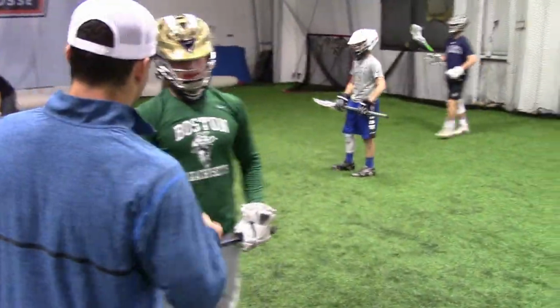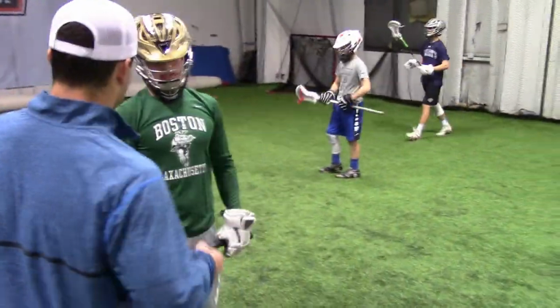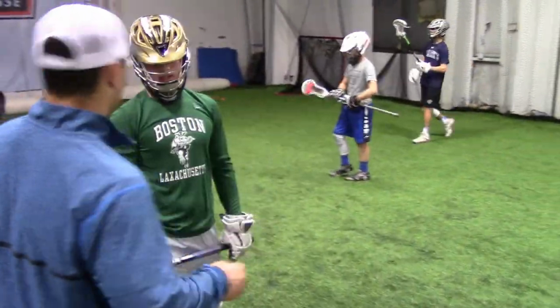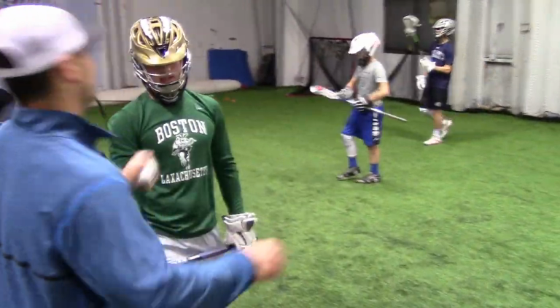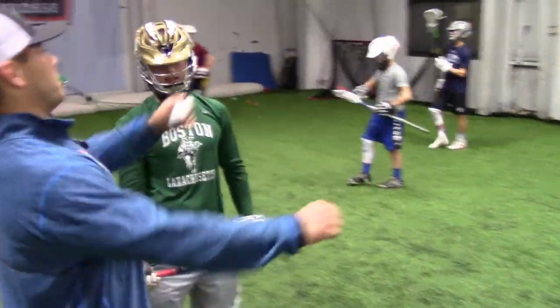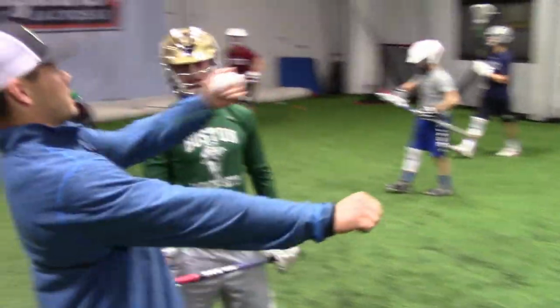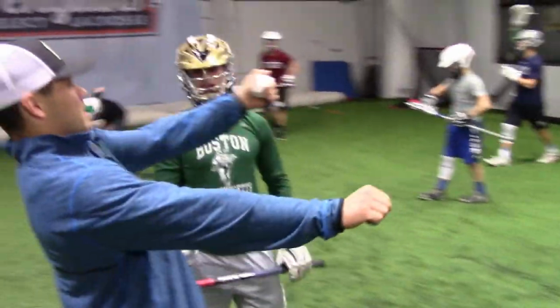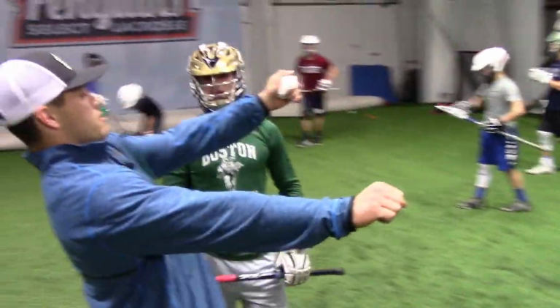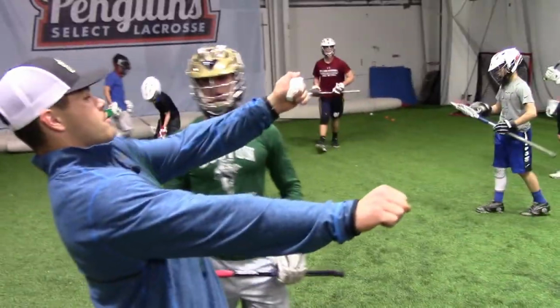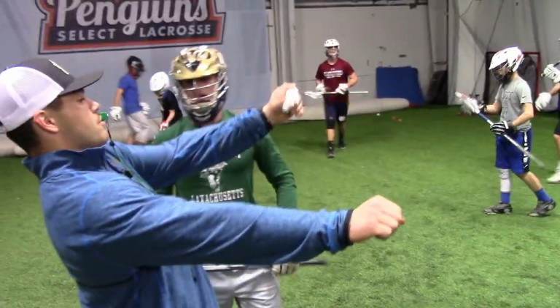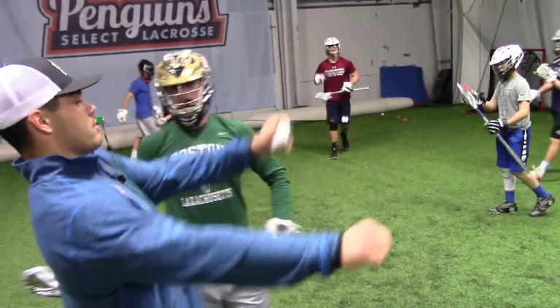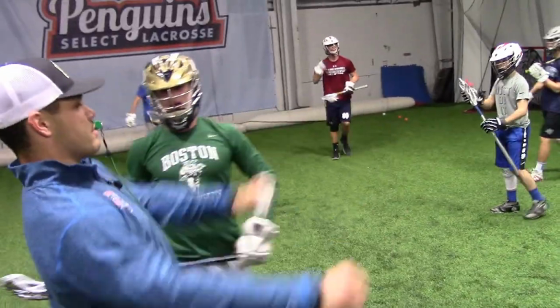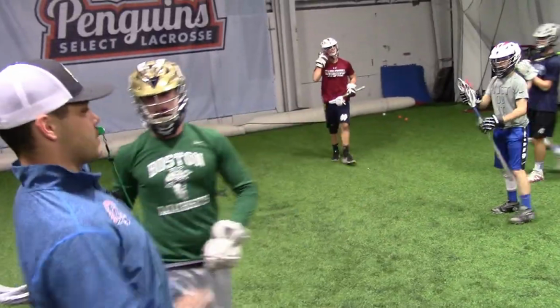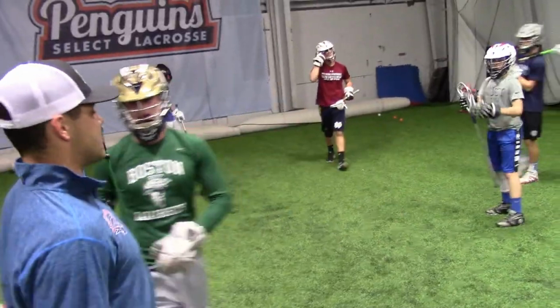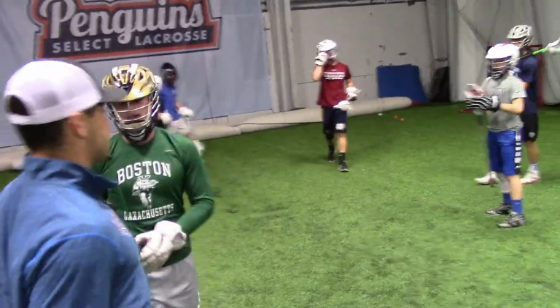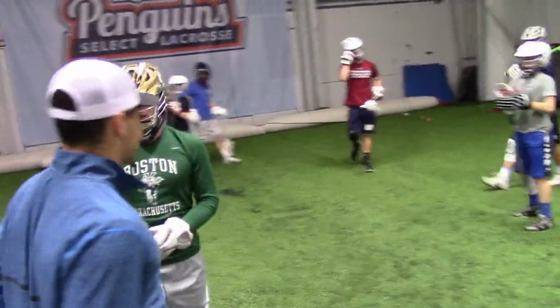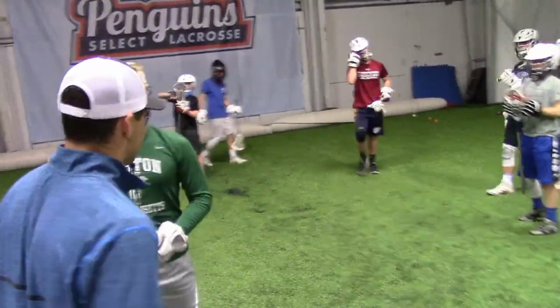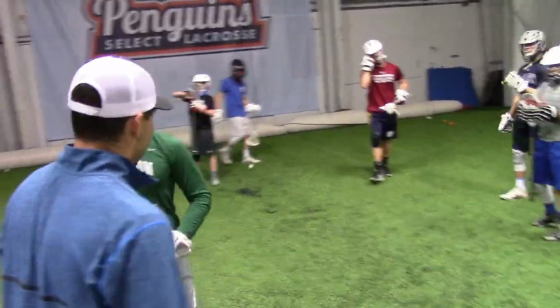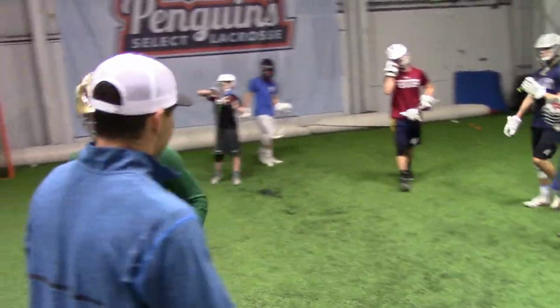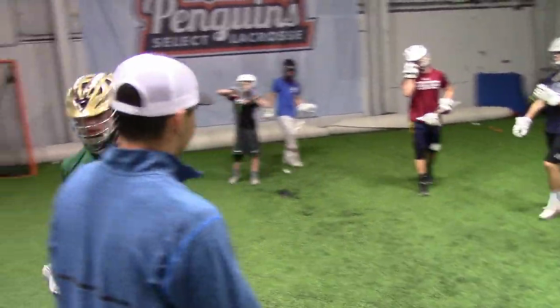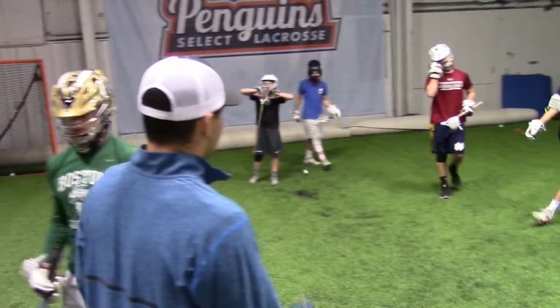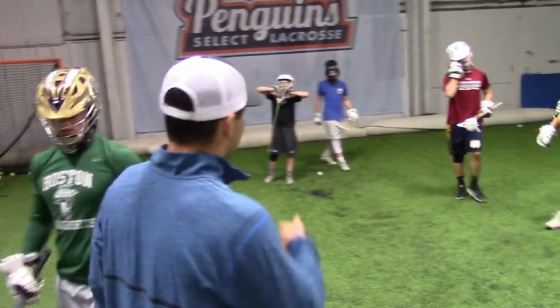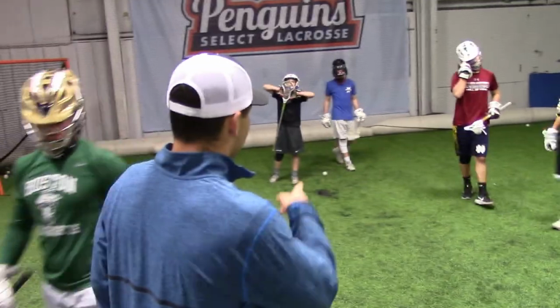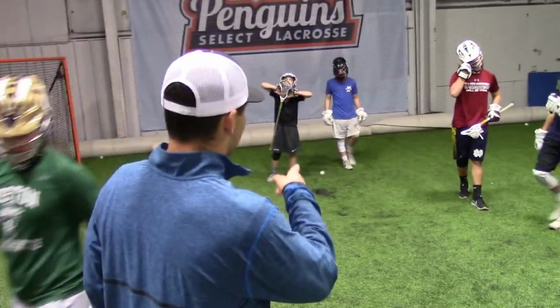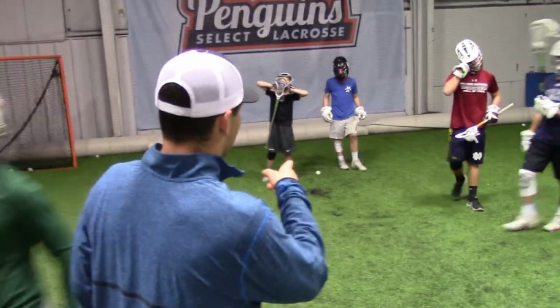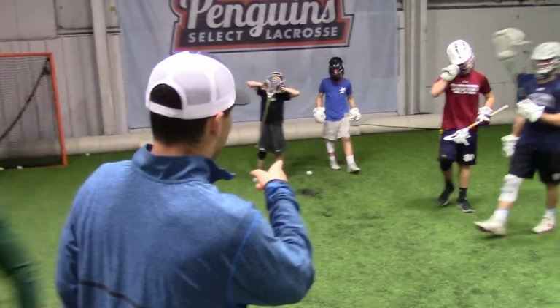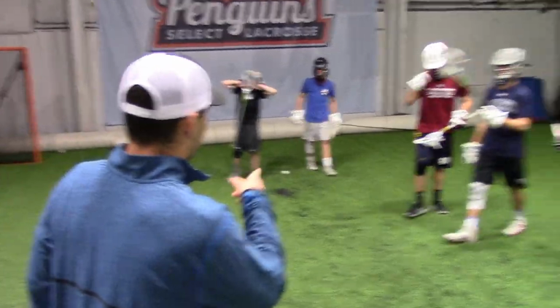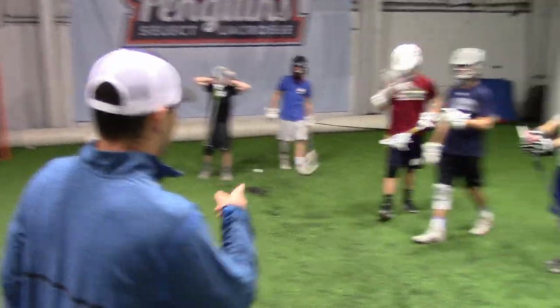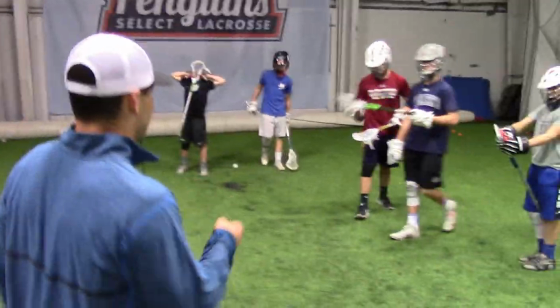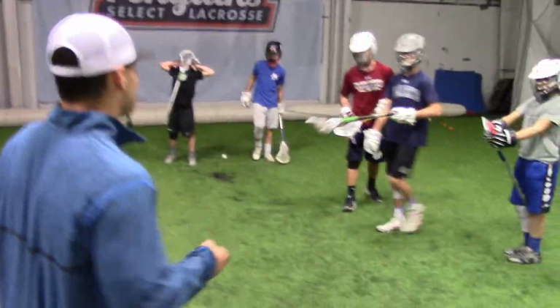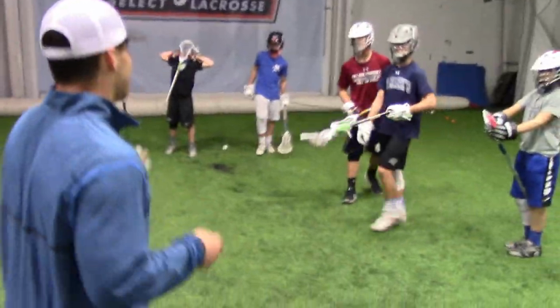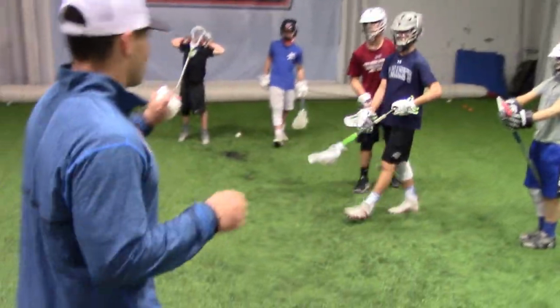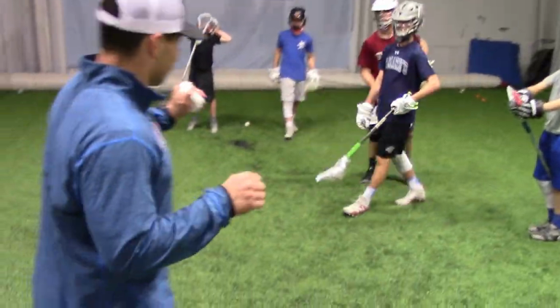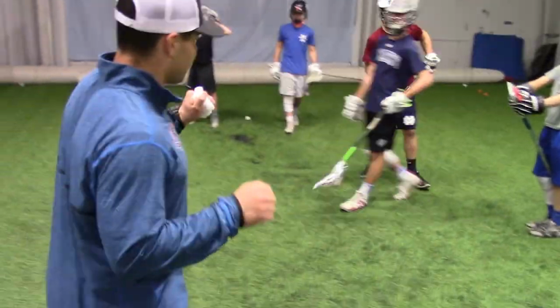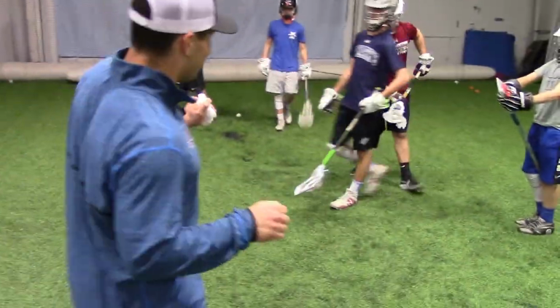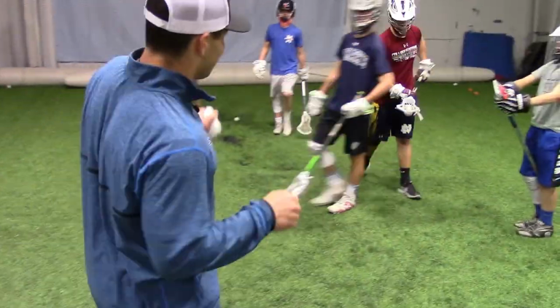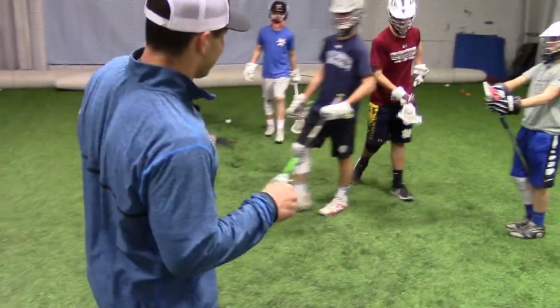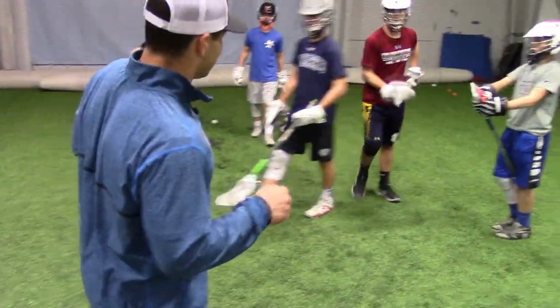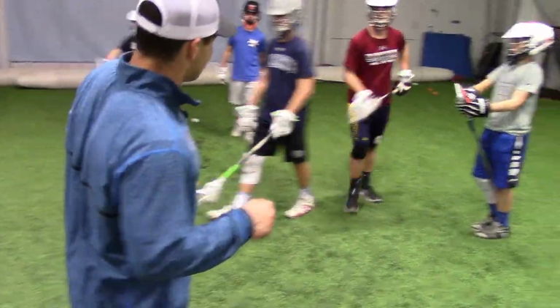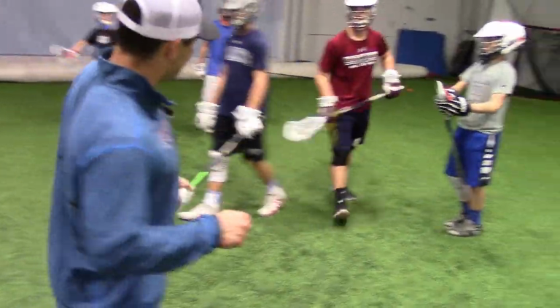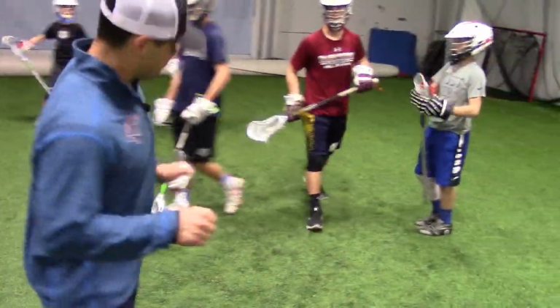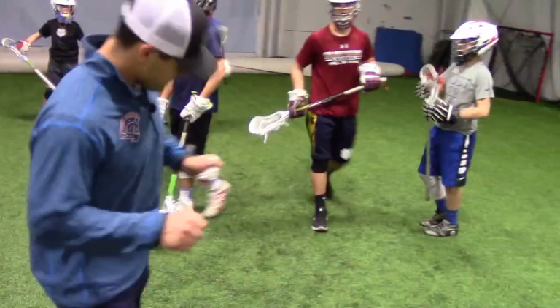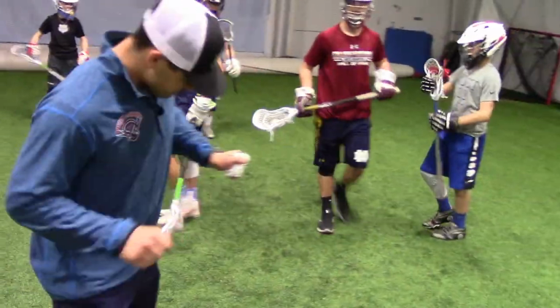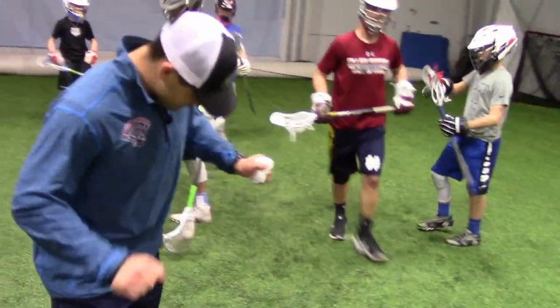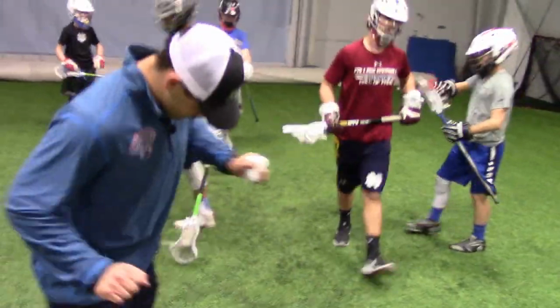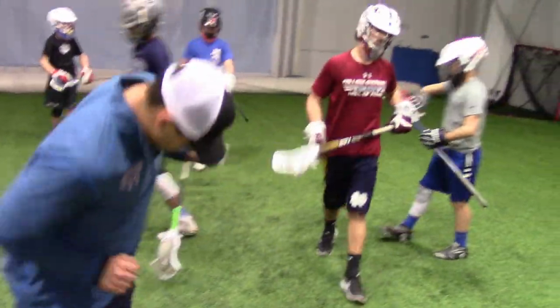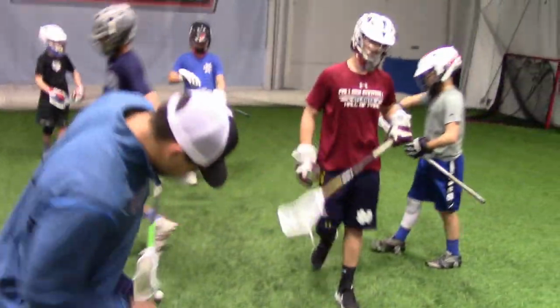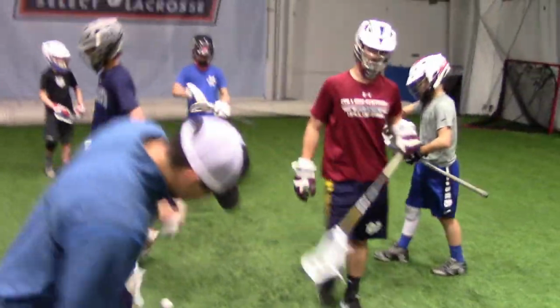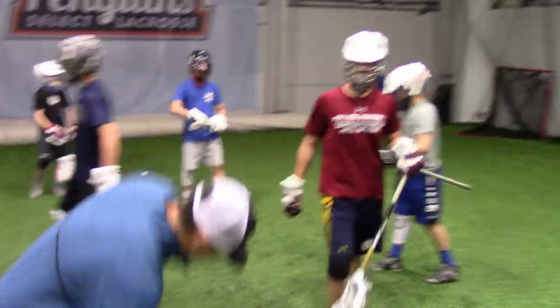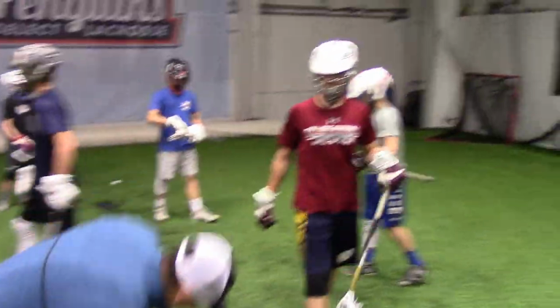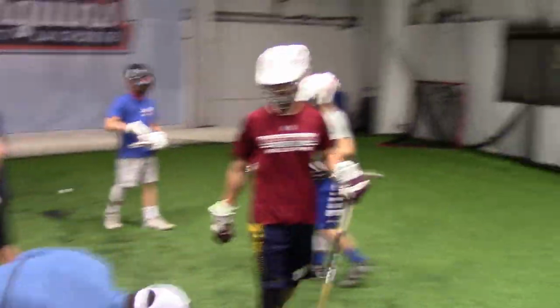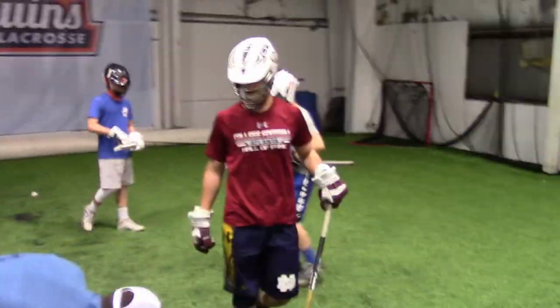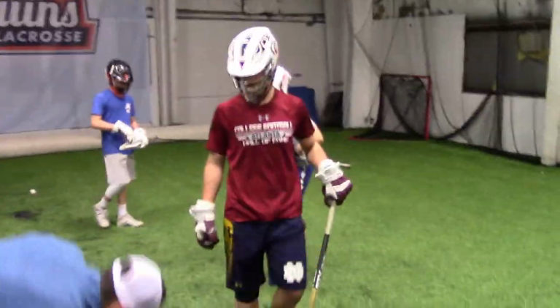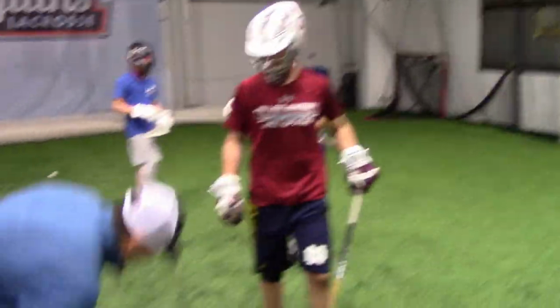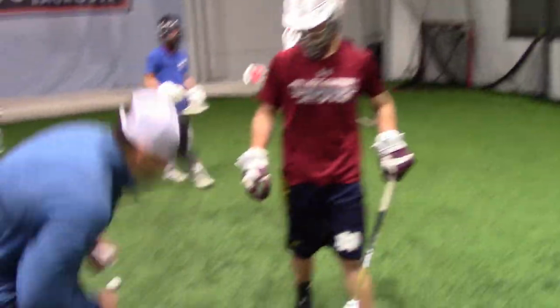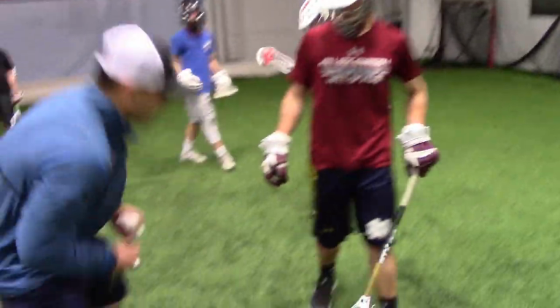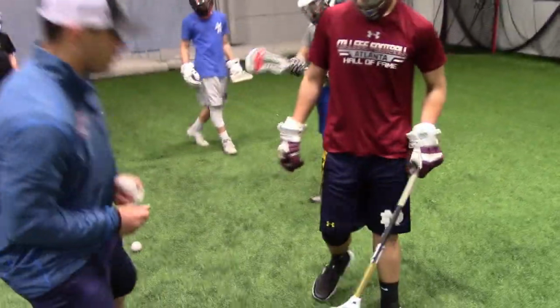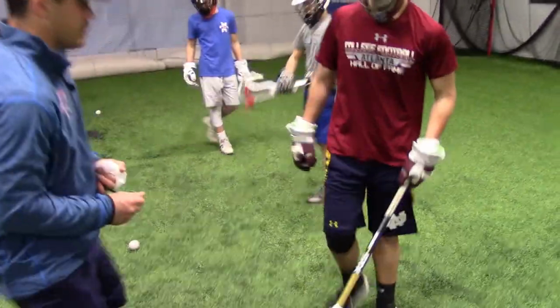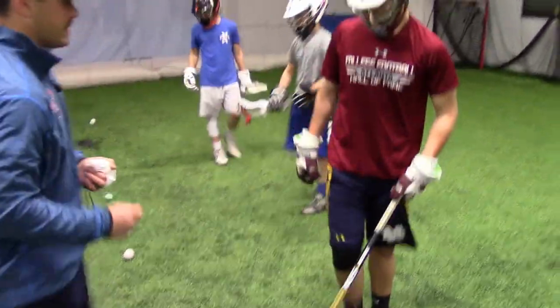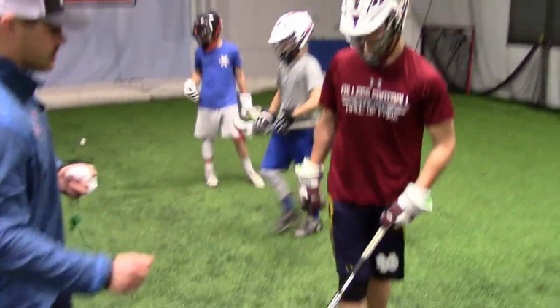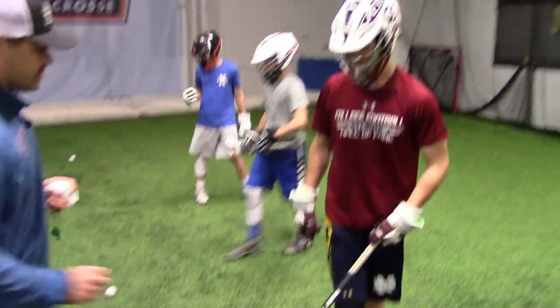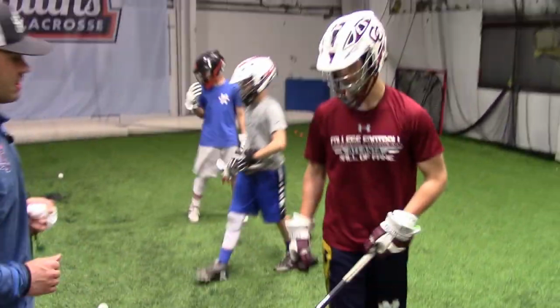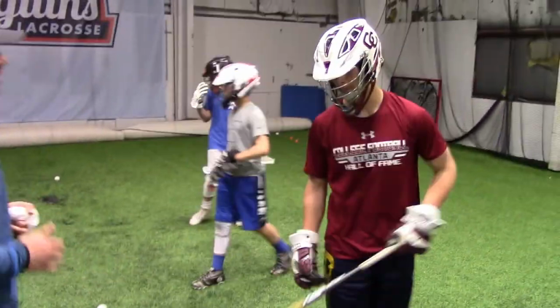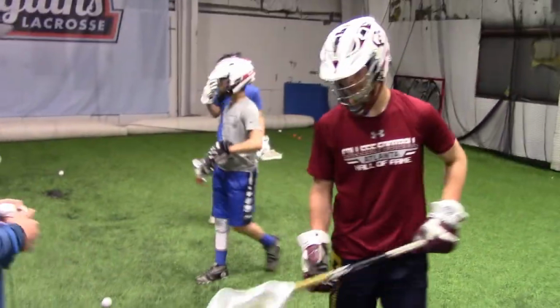You're bringing your shoulders back. That was a good job. You got over the ball, Mark. Good job. Be cleaner with that exit. Drag it a little bit to secure it.